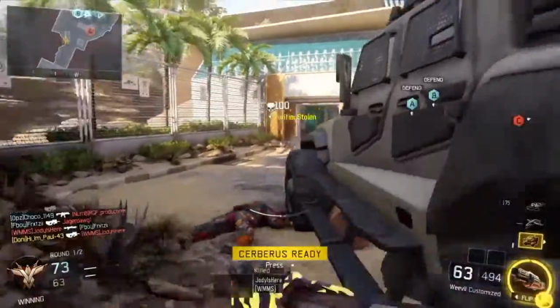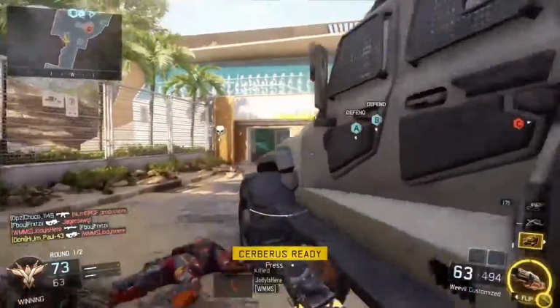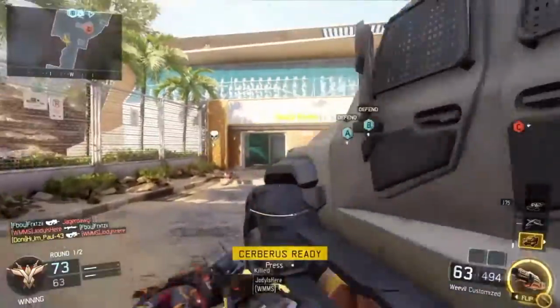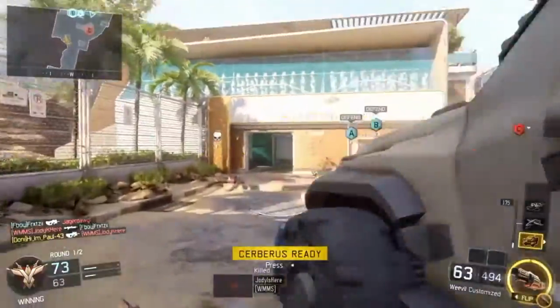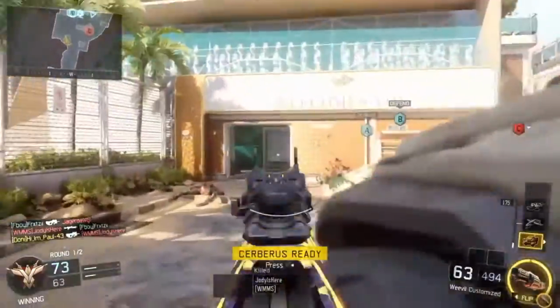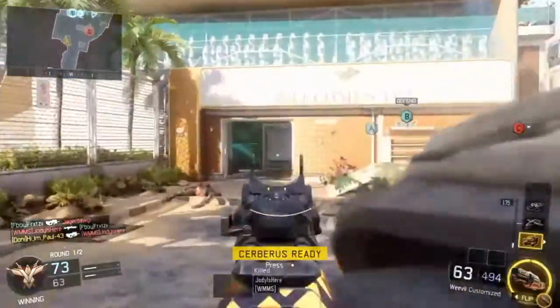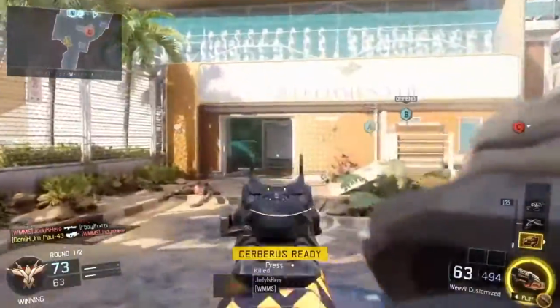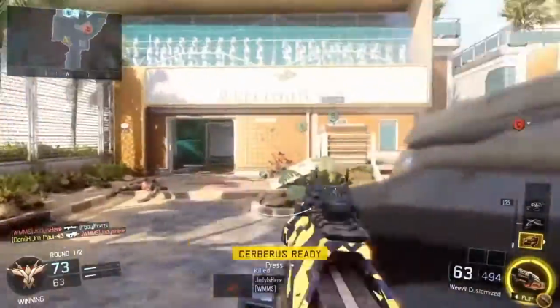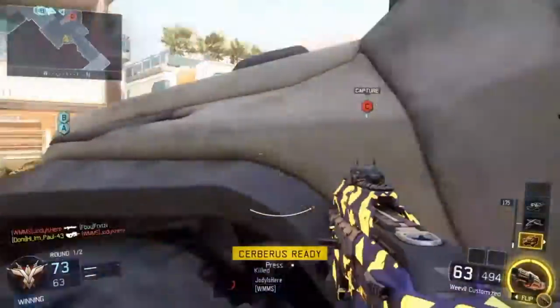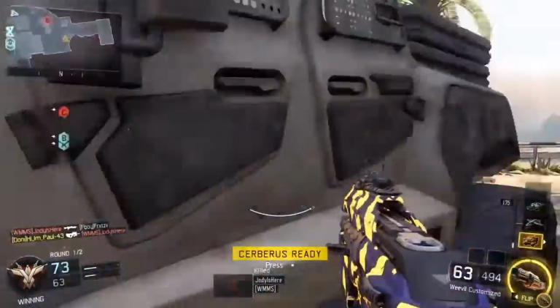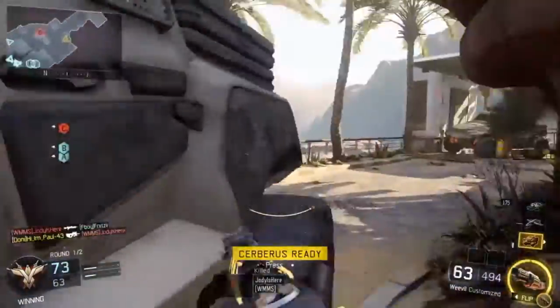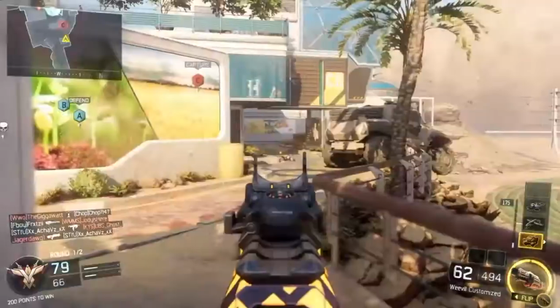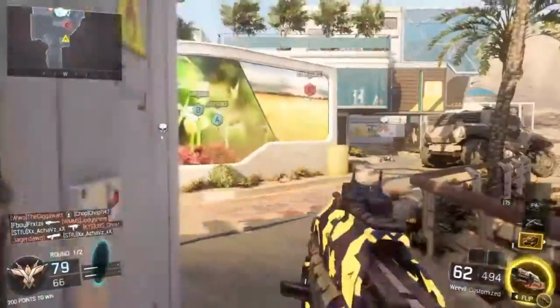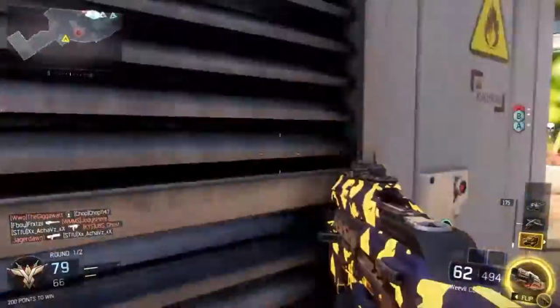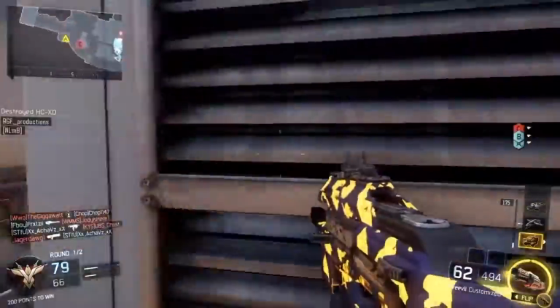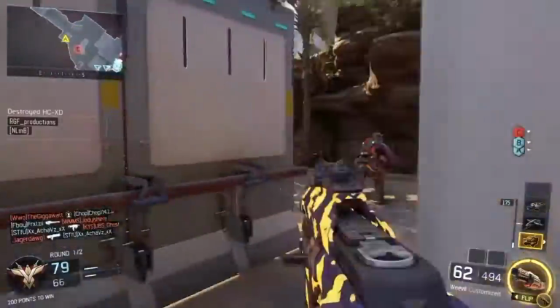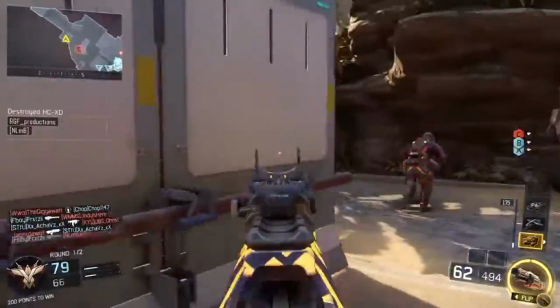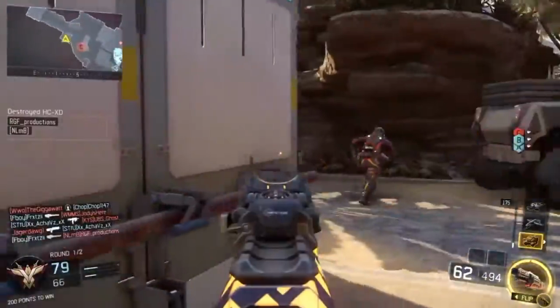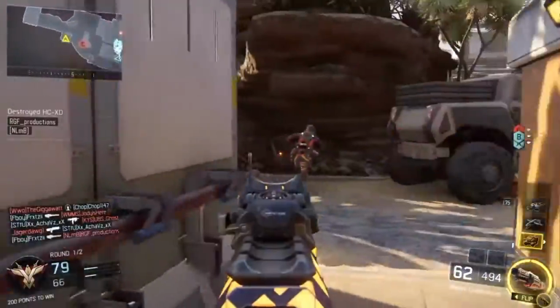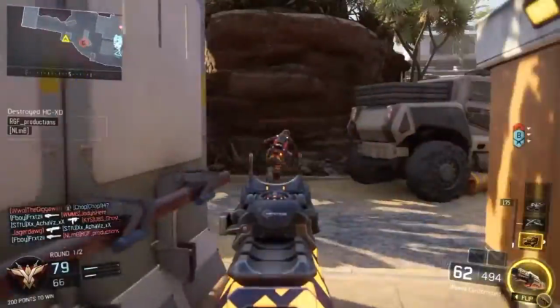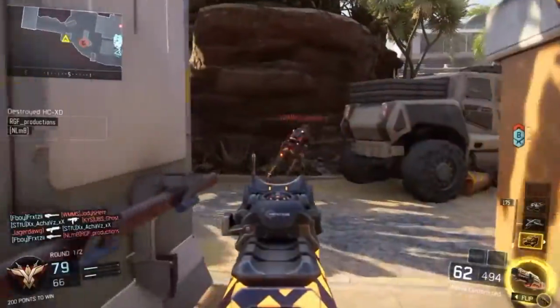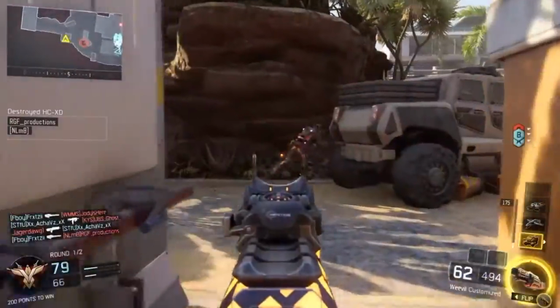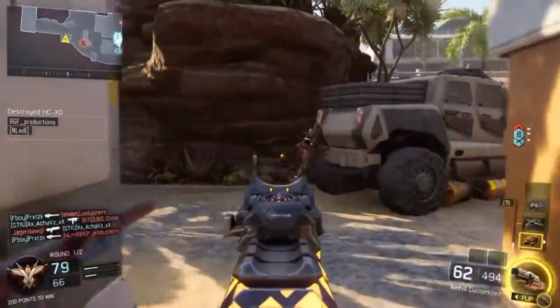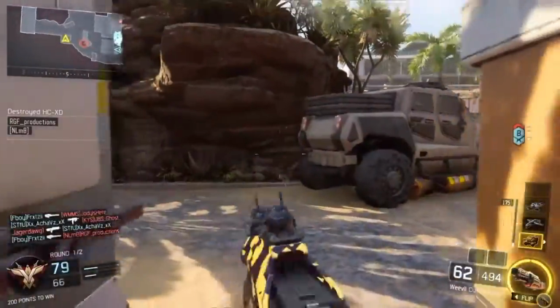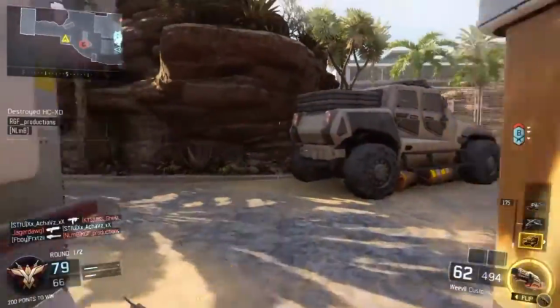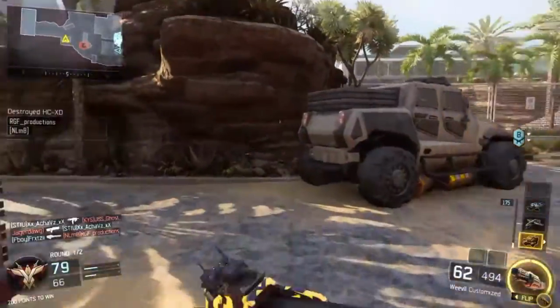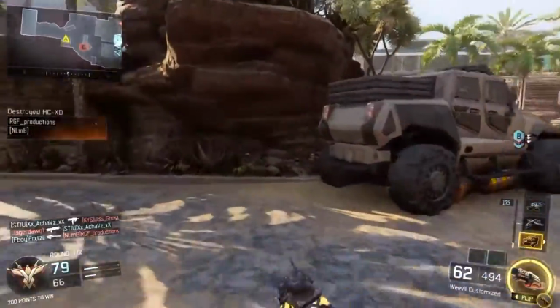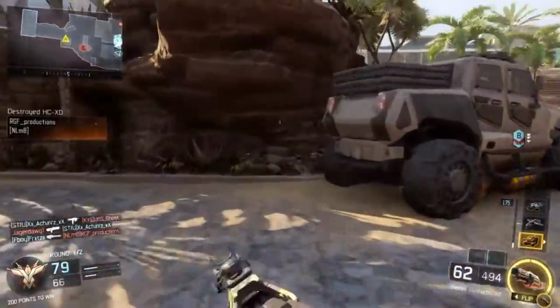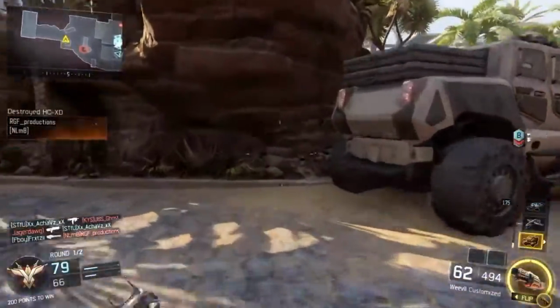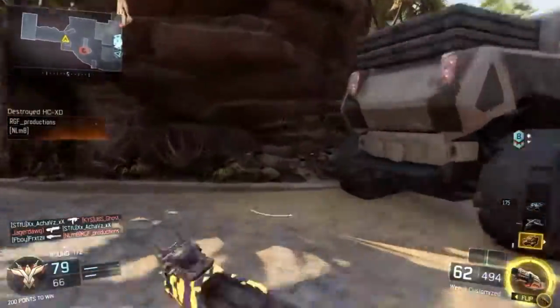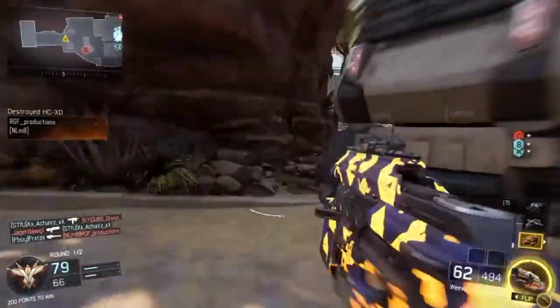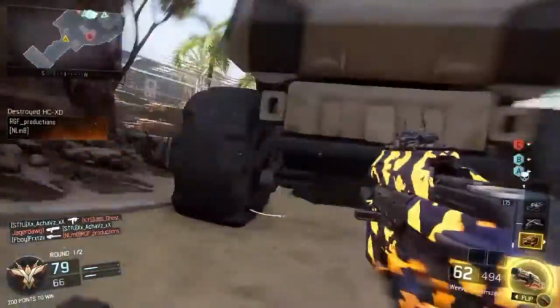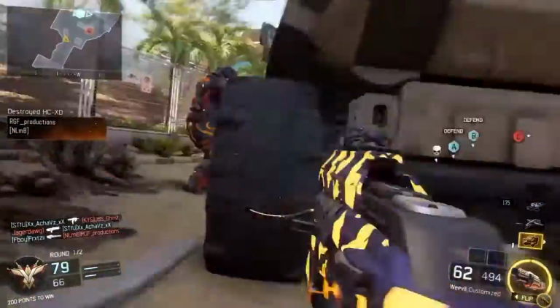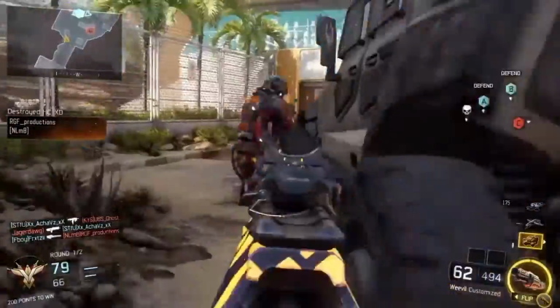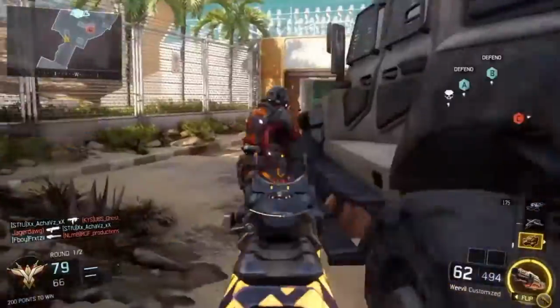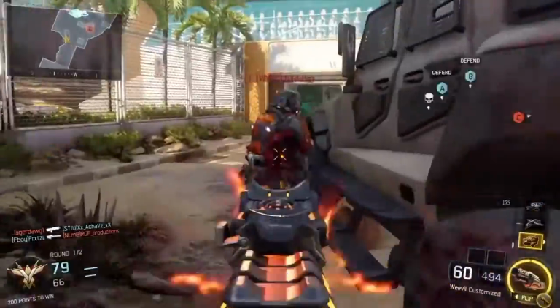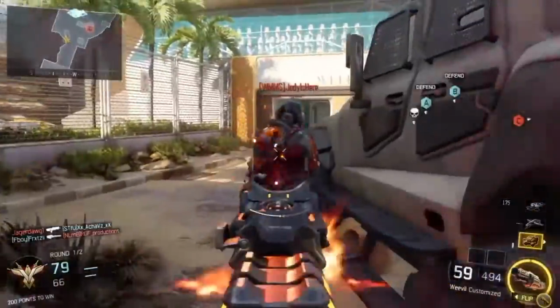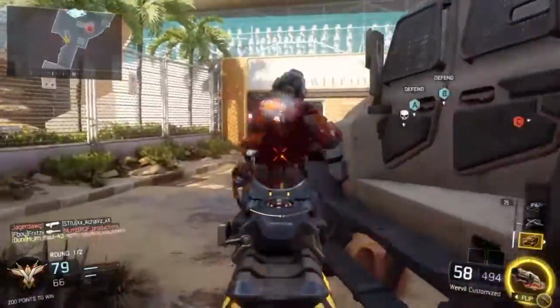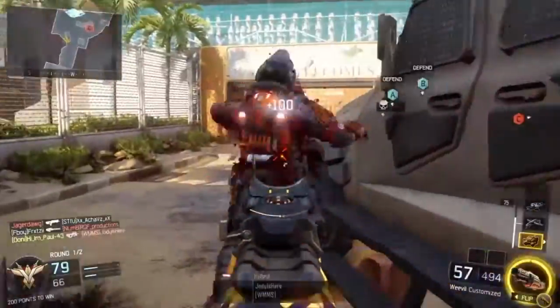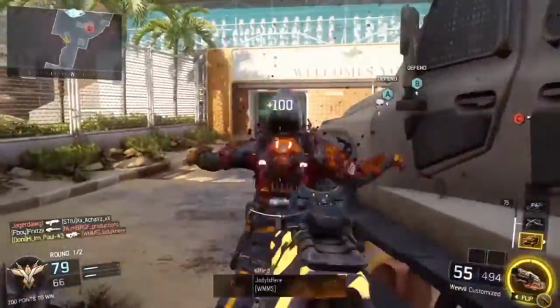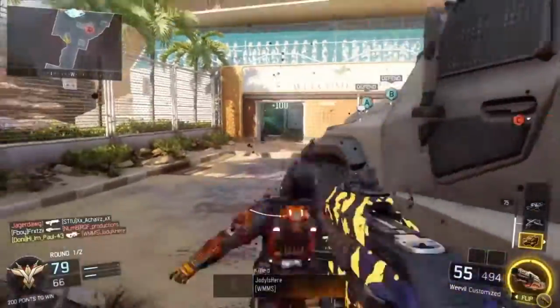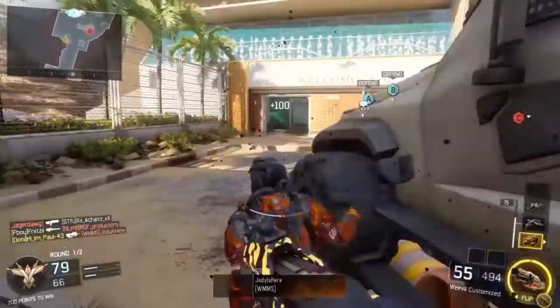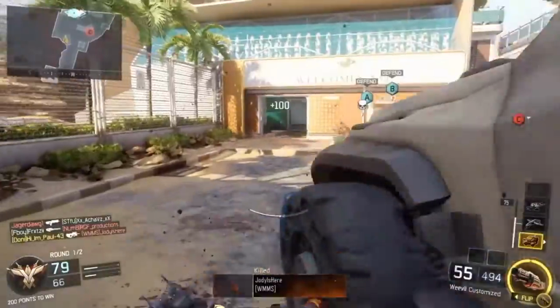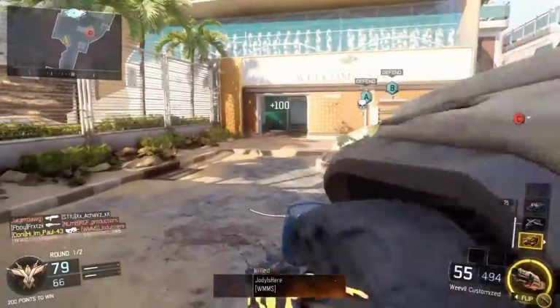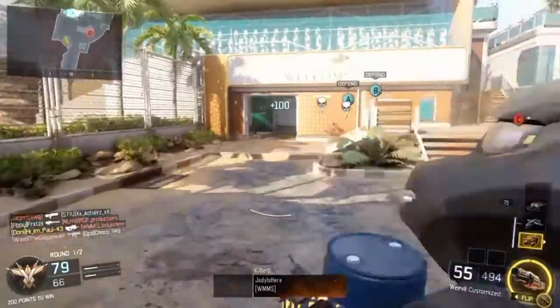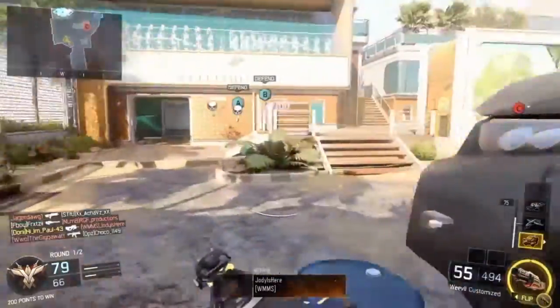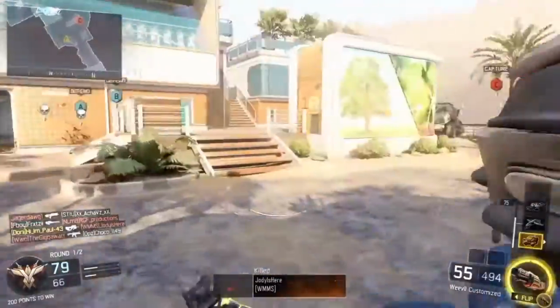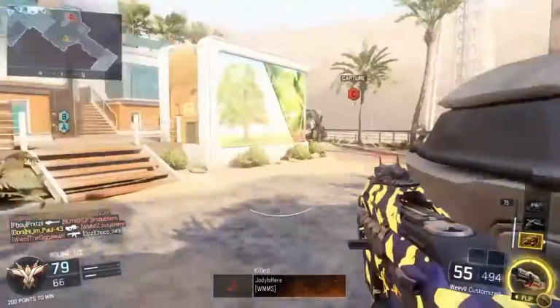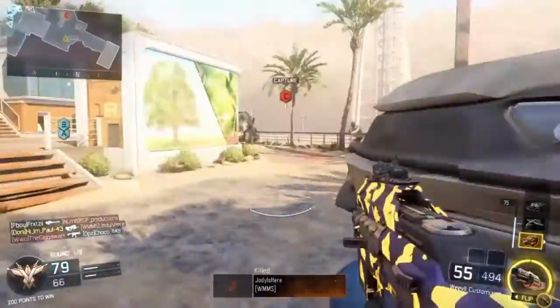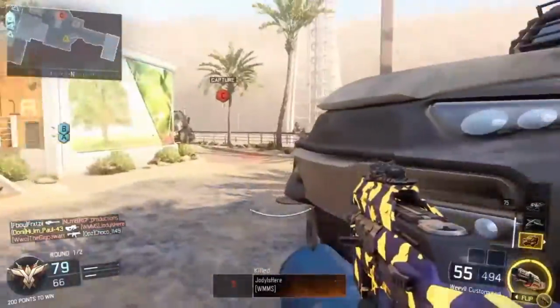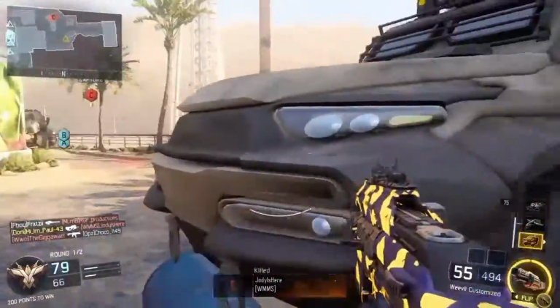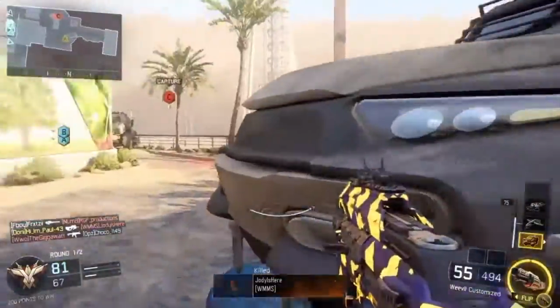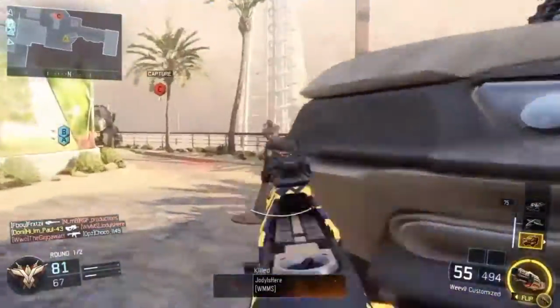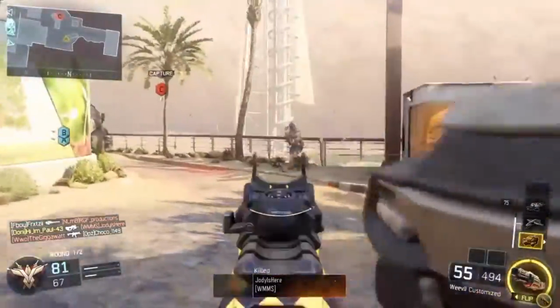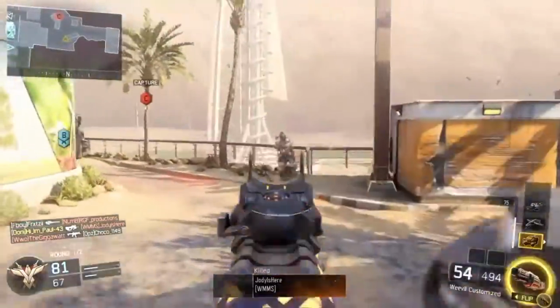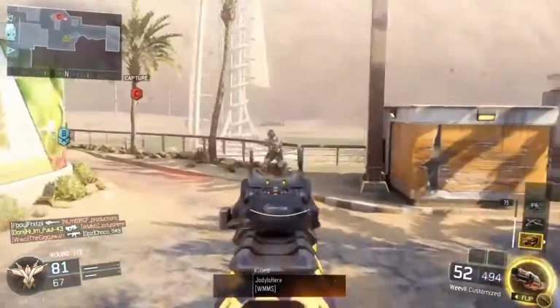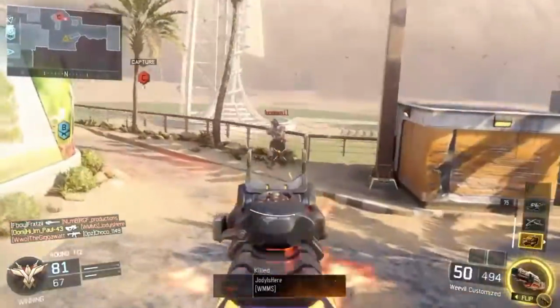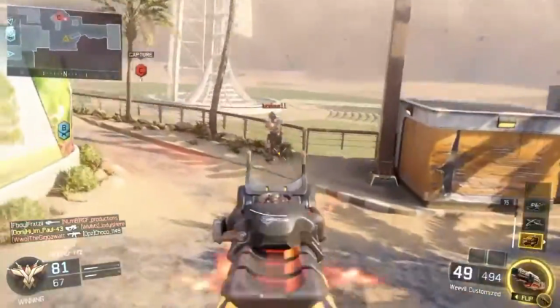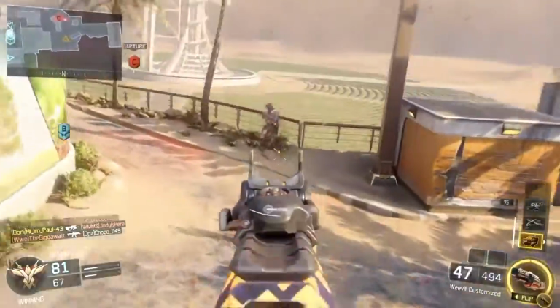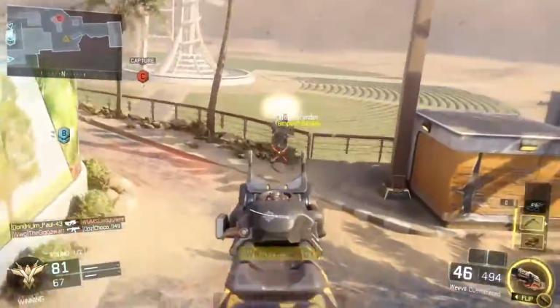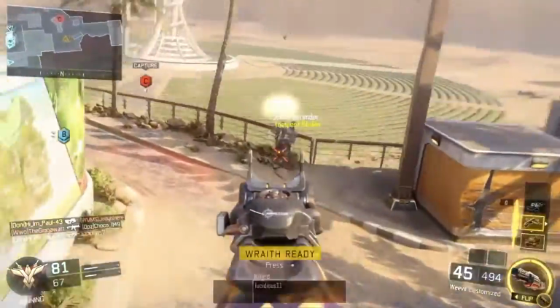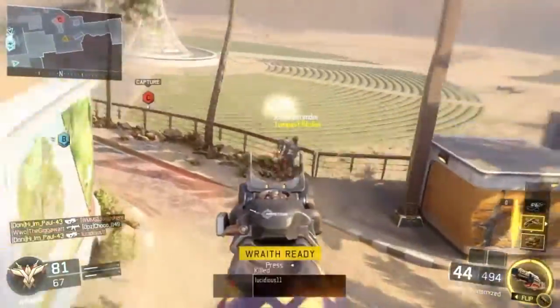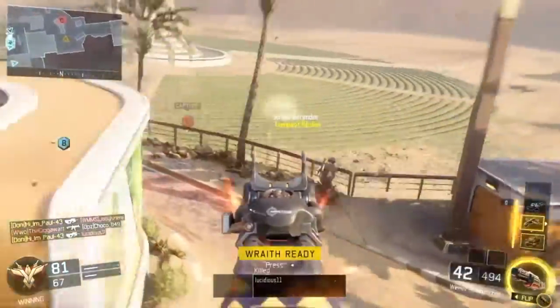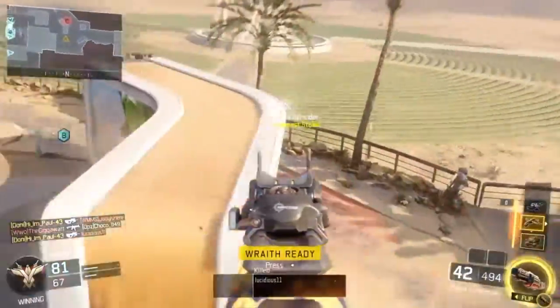Combined with my attachments, I have Grip, Quick Draw, Long Barrel, and Extended Mag, as well as an ELO sight. When you have Extended Mag you have 70 rounds in your magazine — 70 rounds.